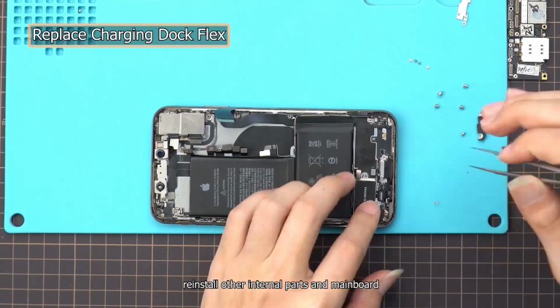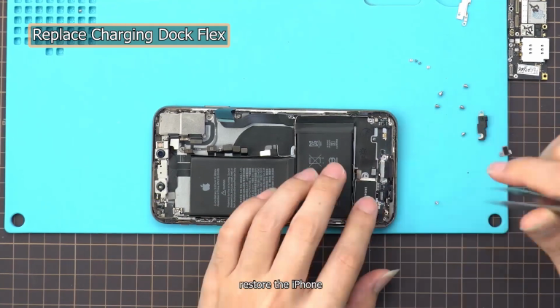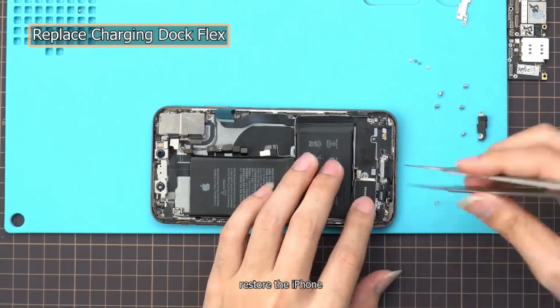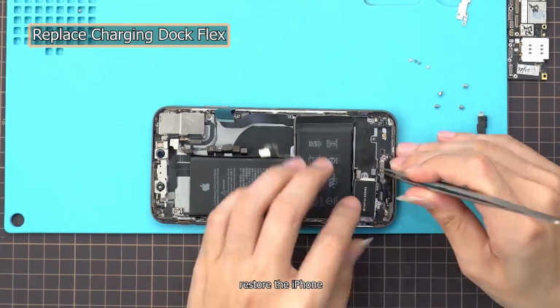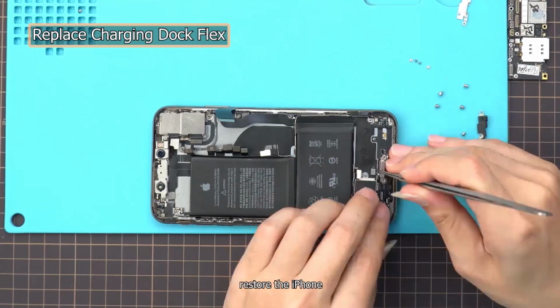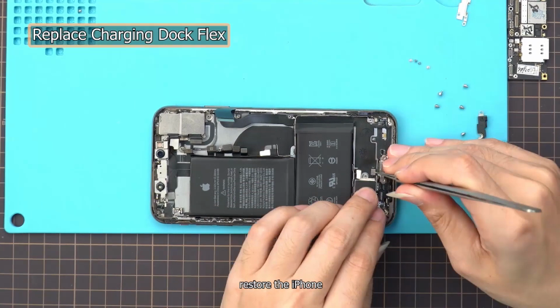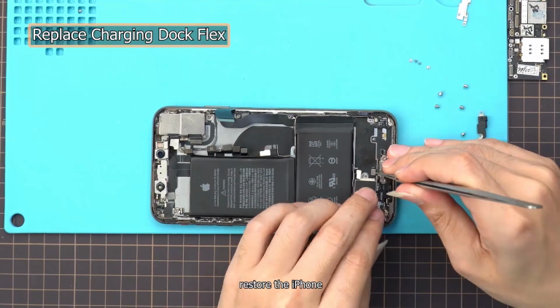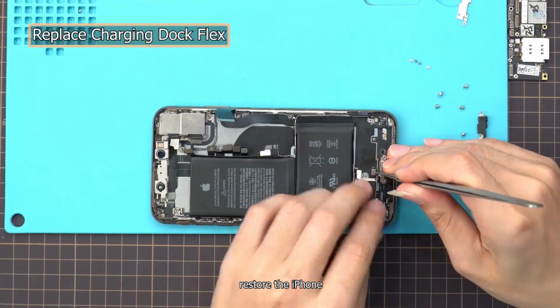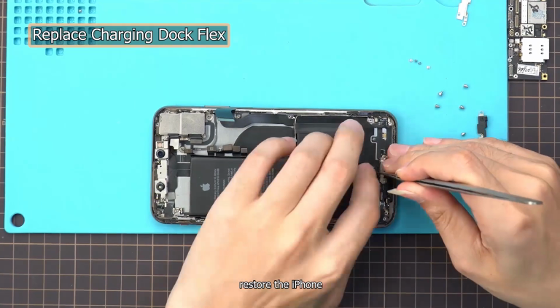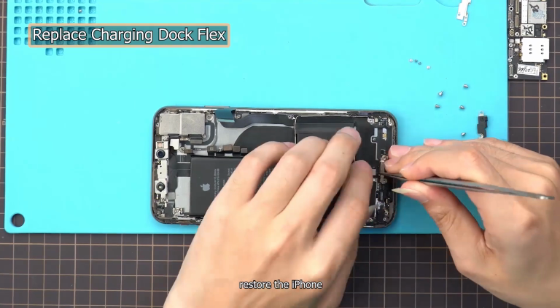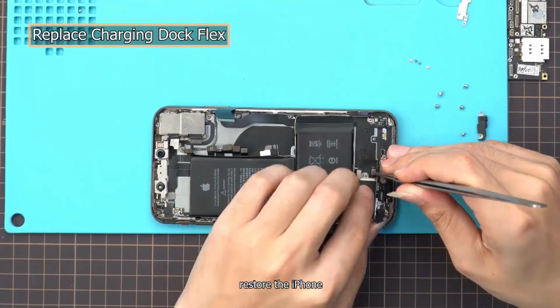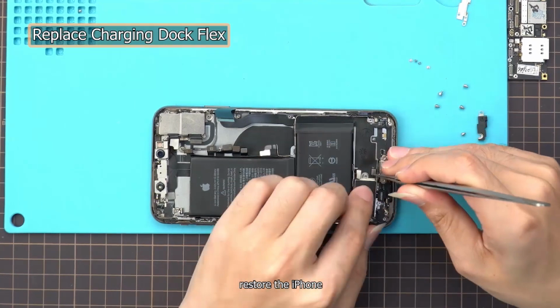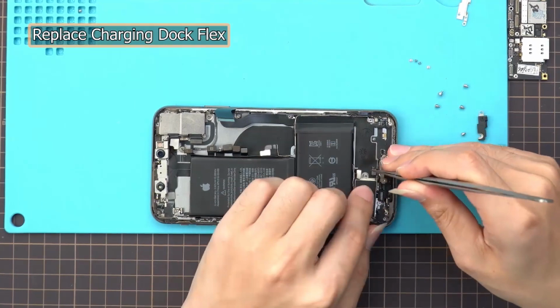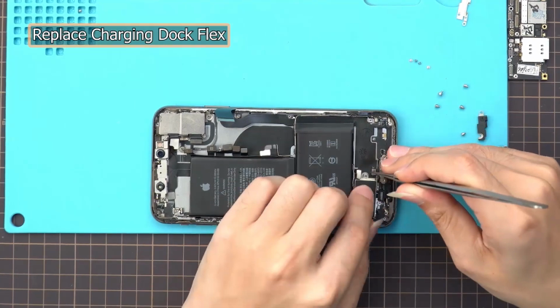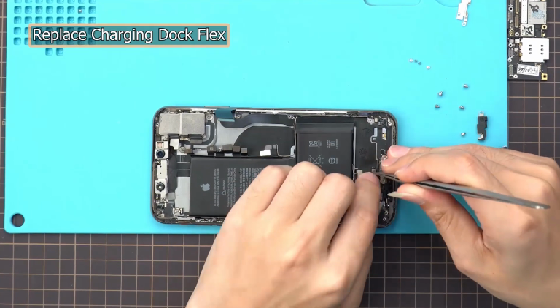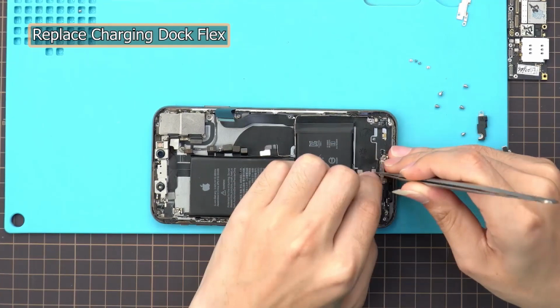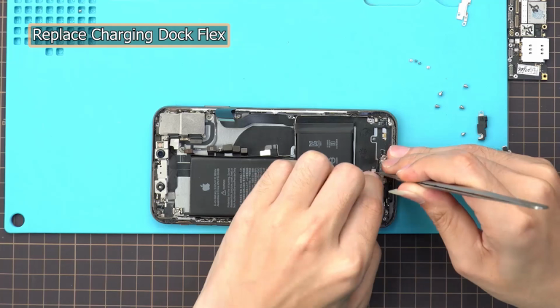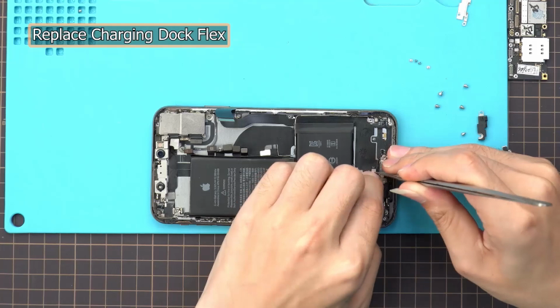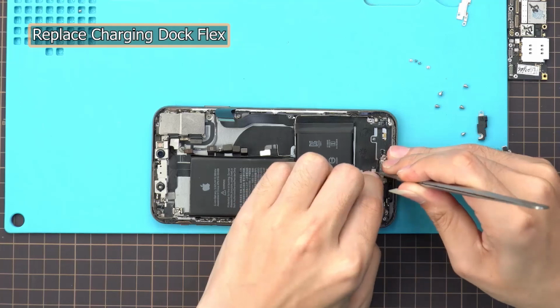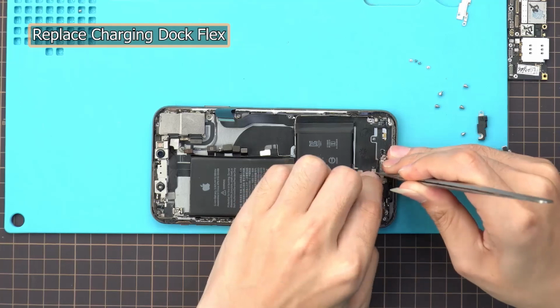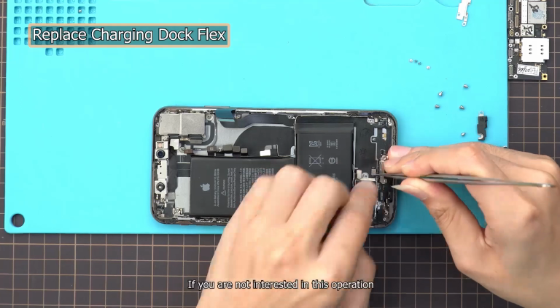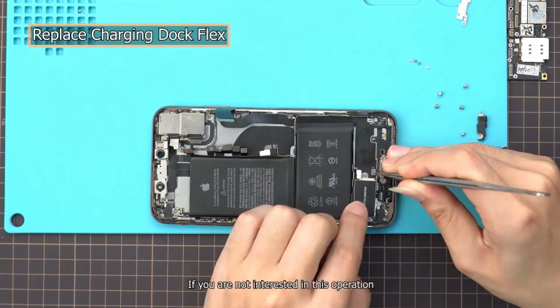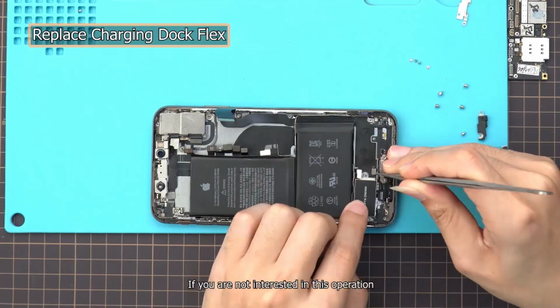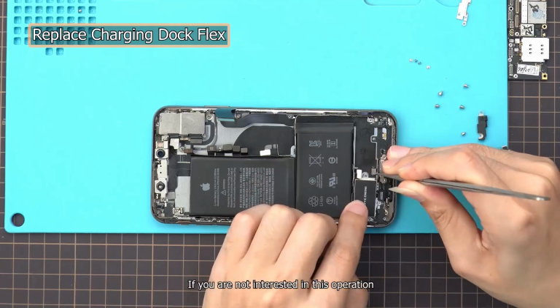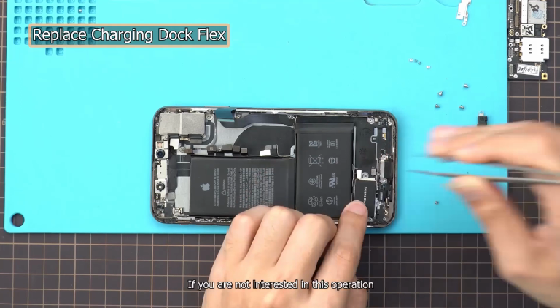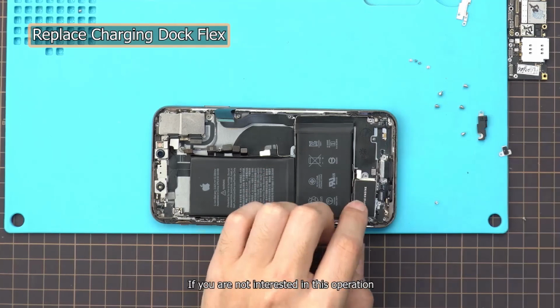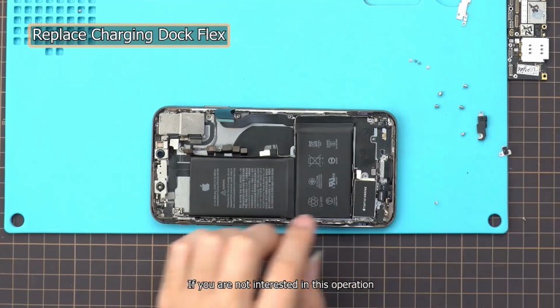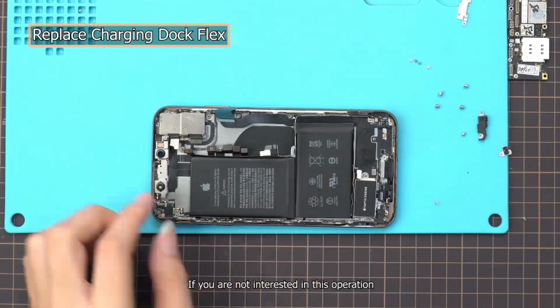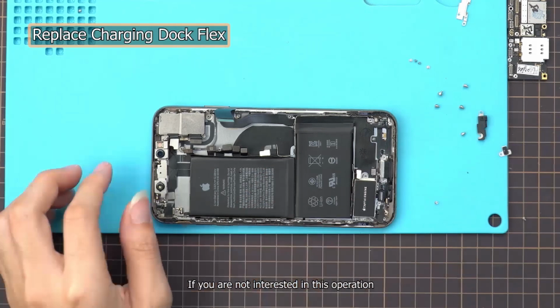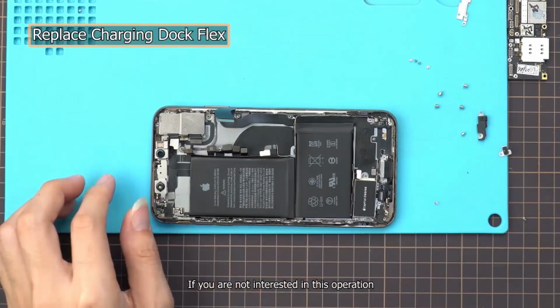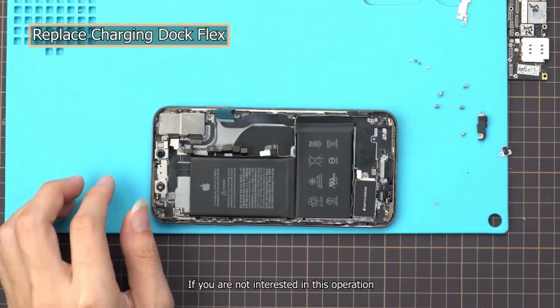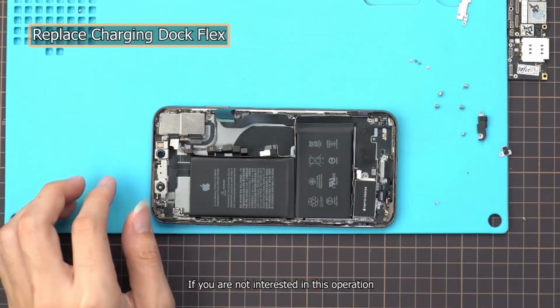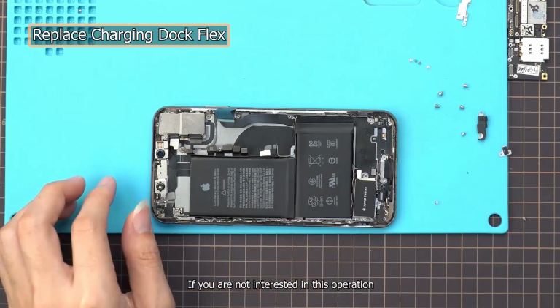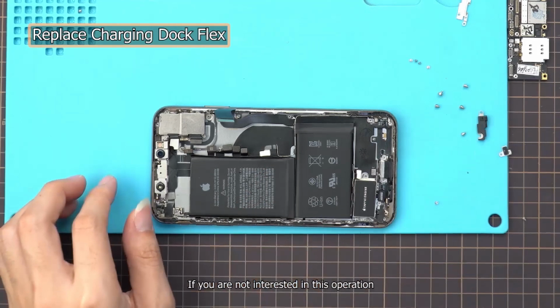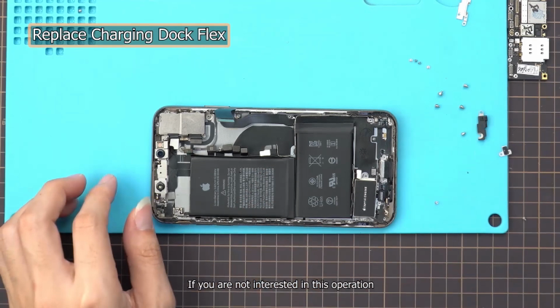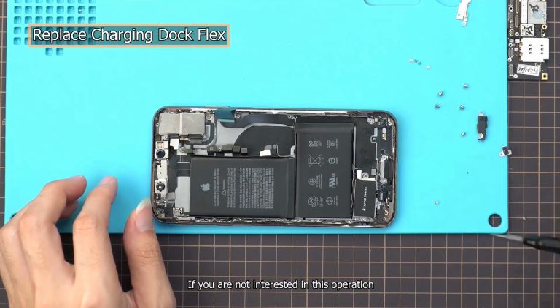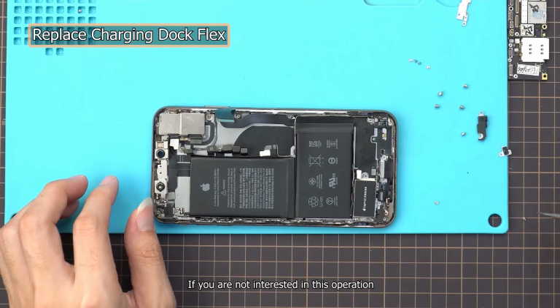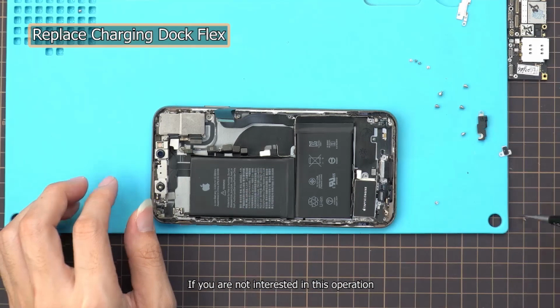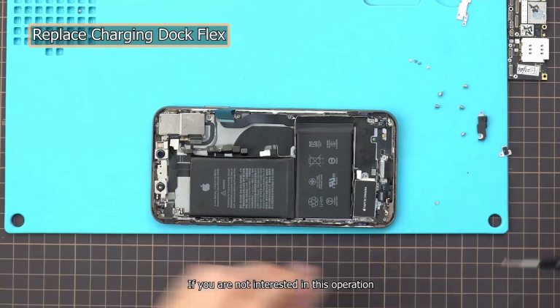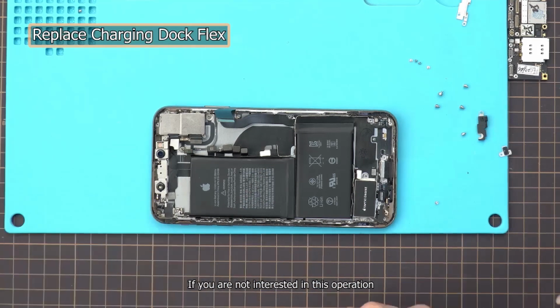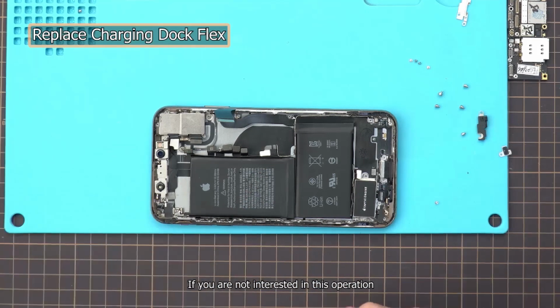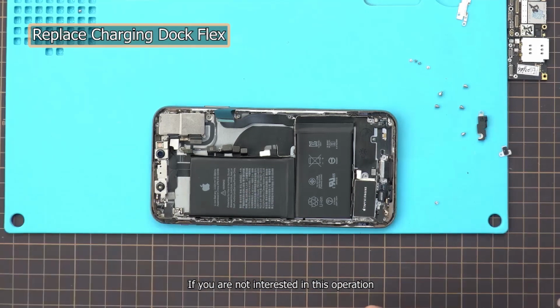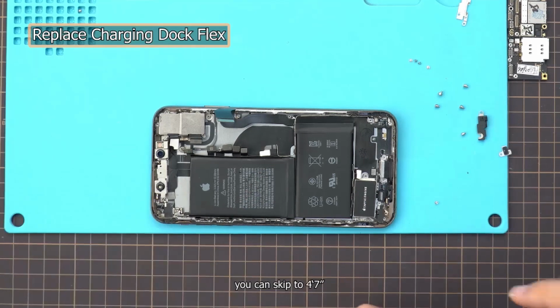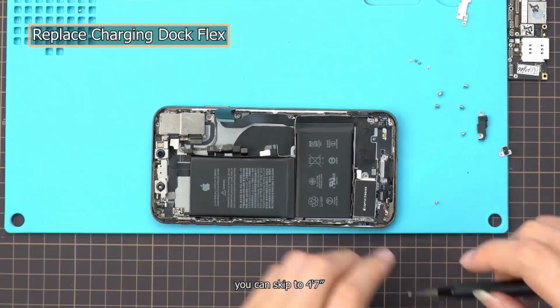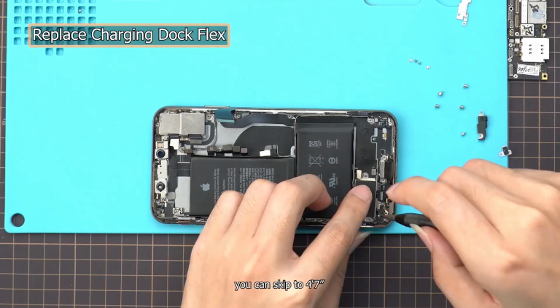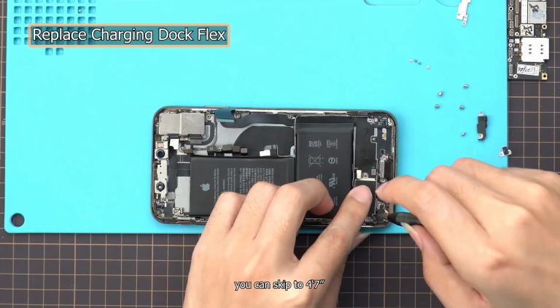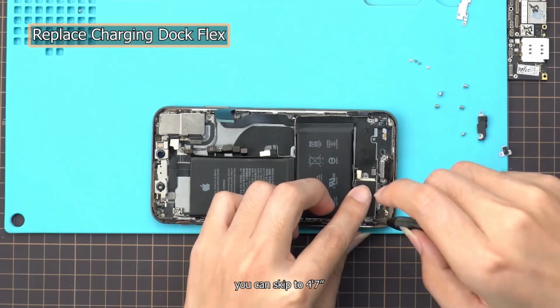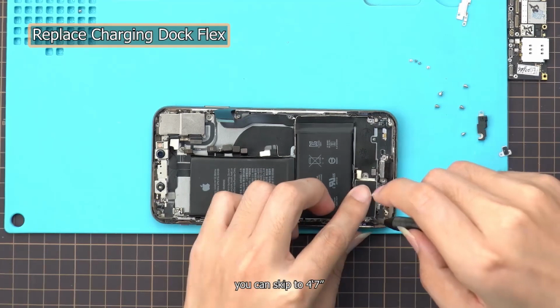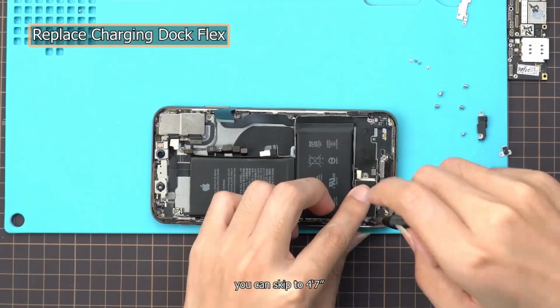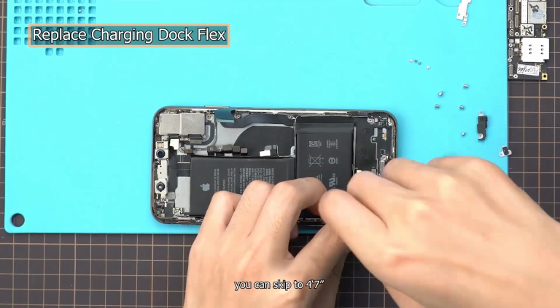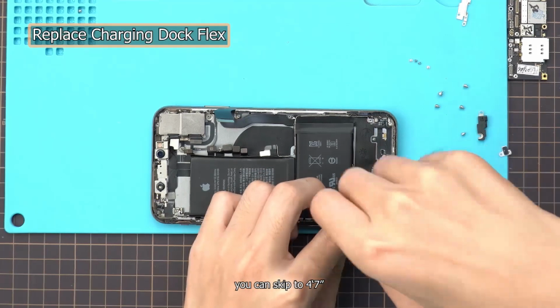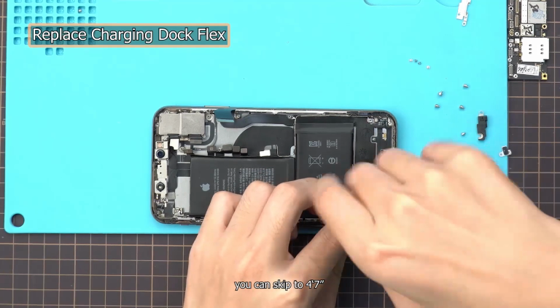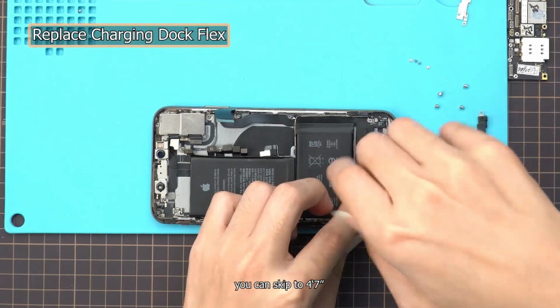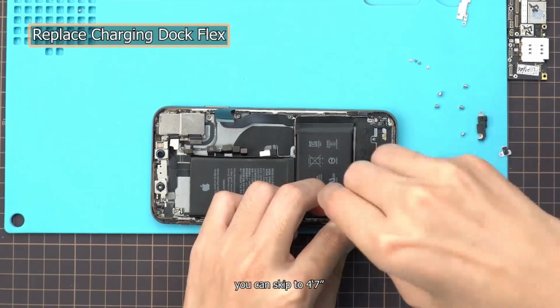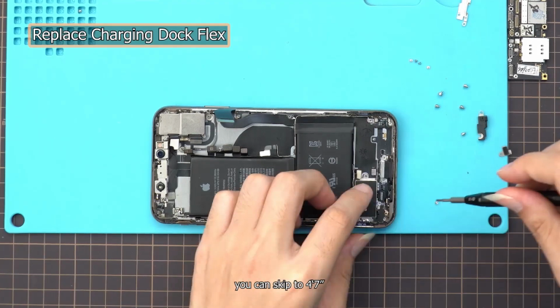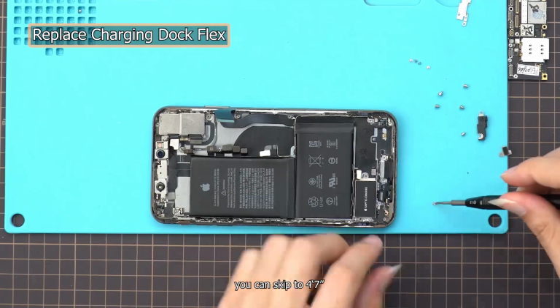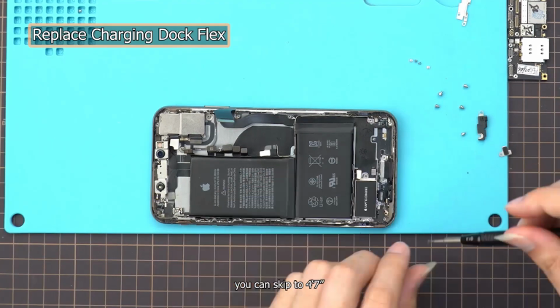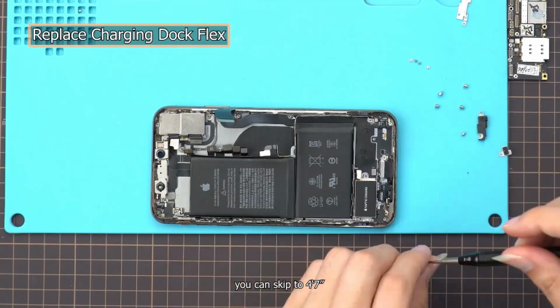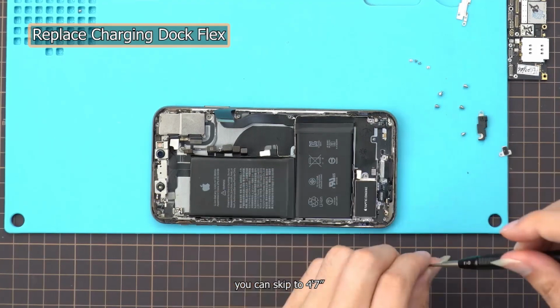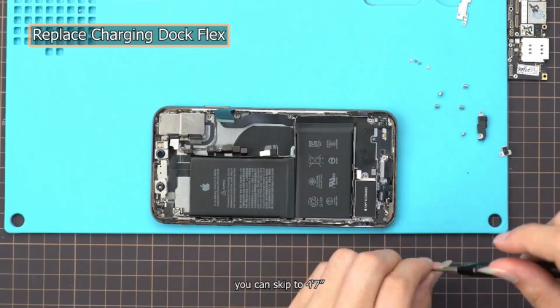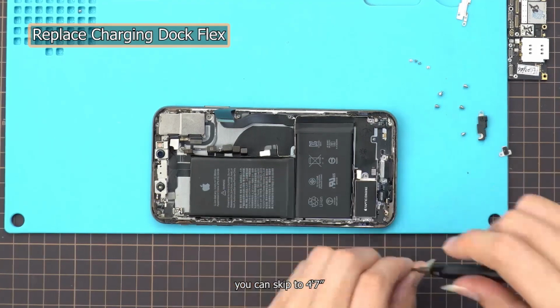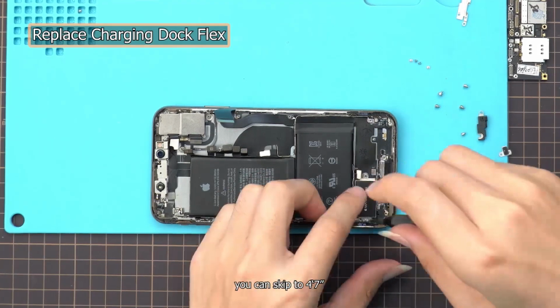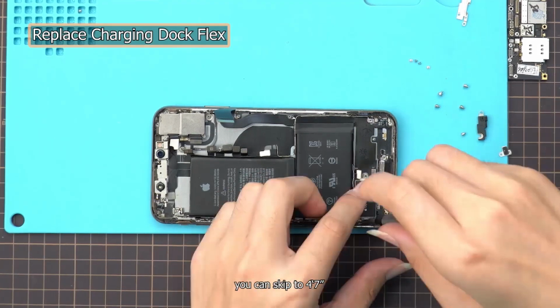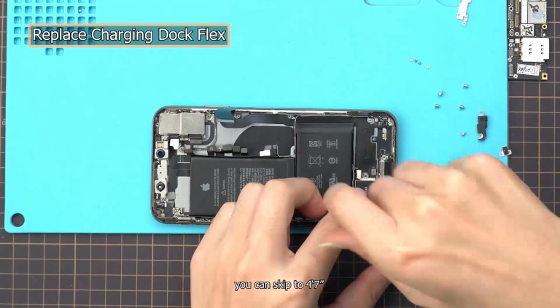If you are not interested in this operation, you can skip to 4 minutes 7 seconds.